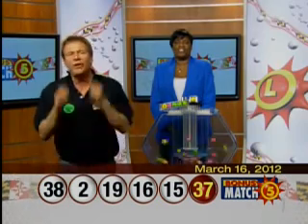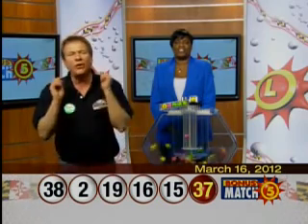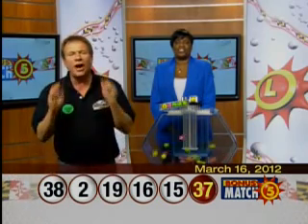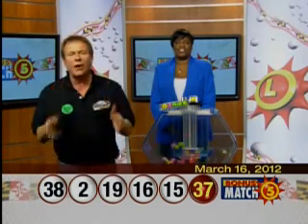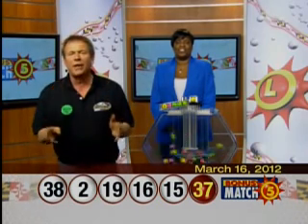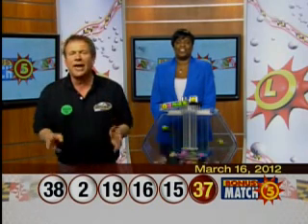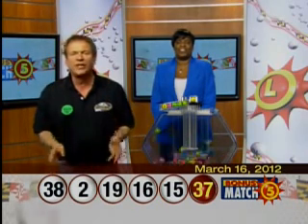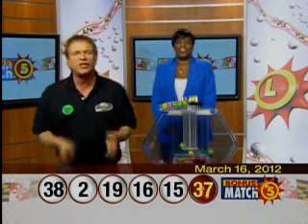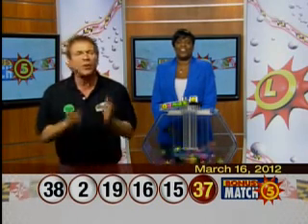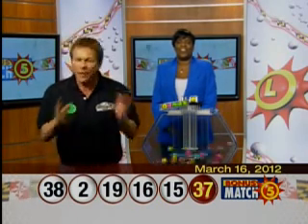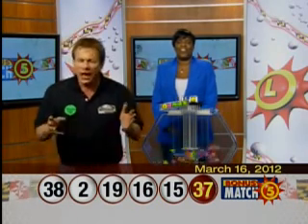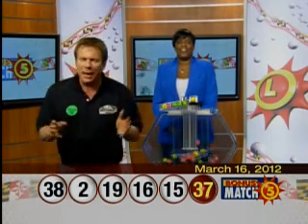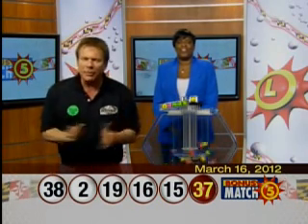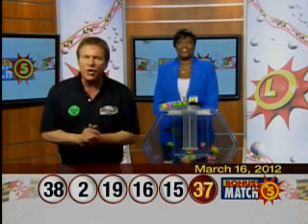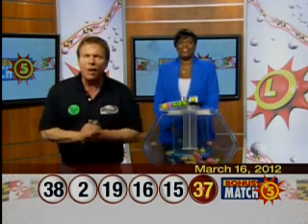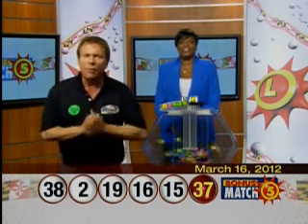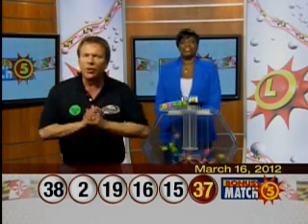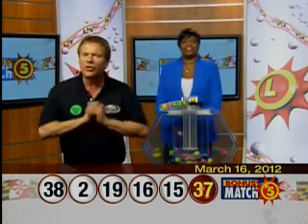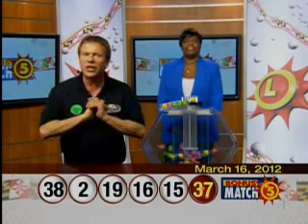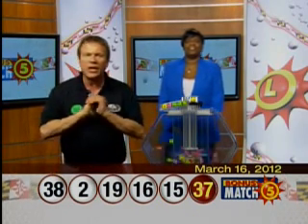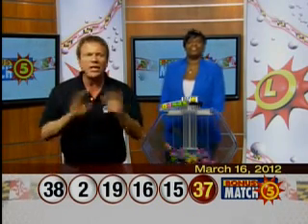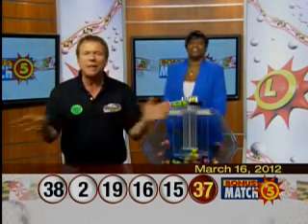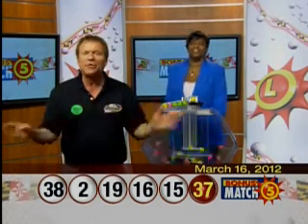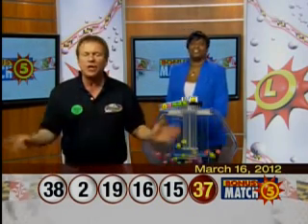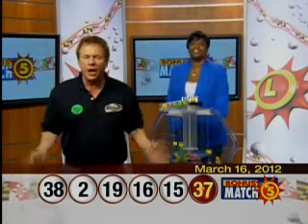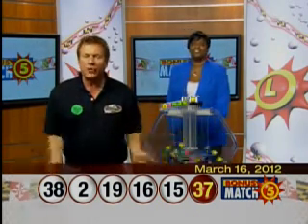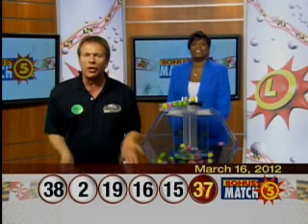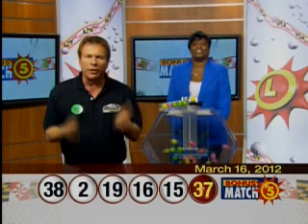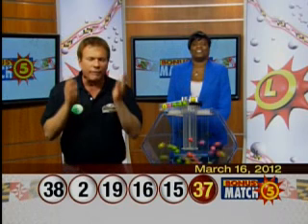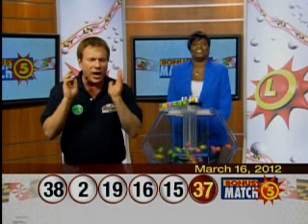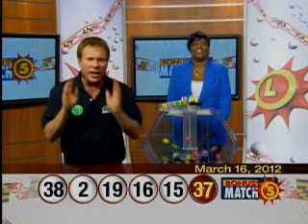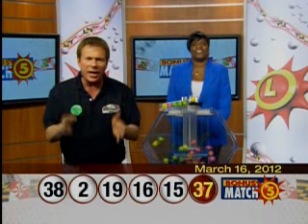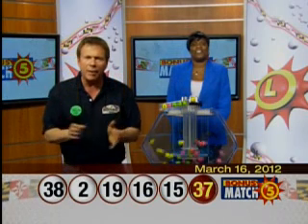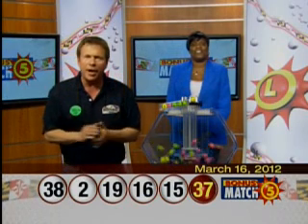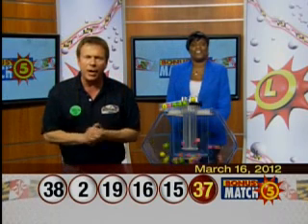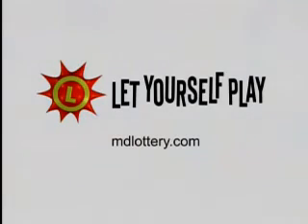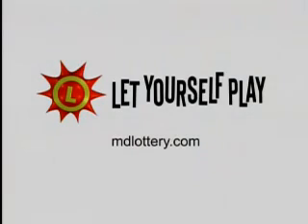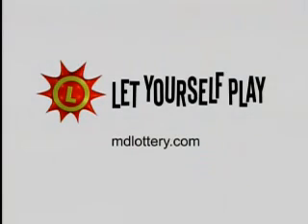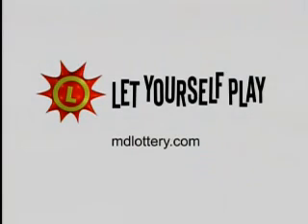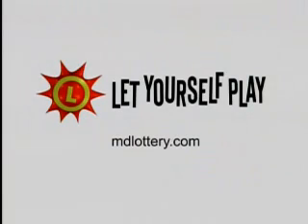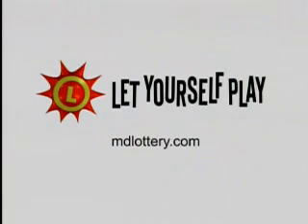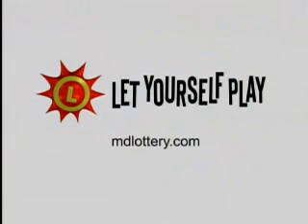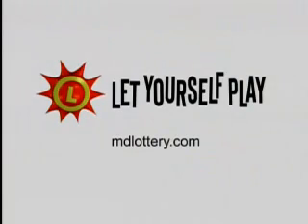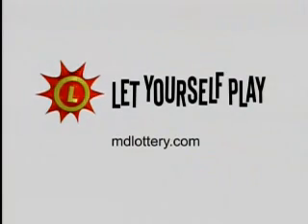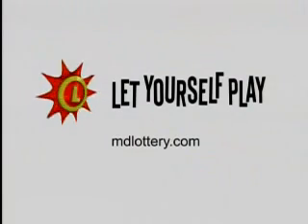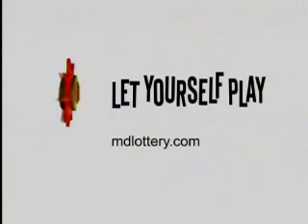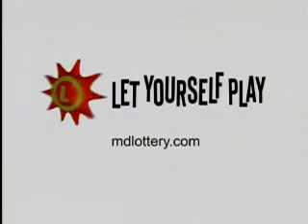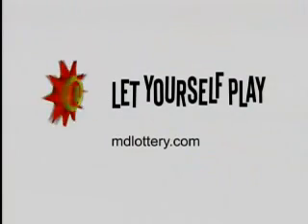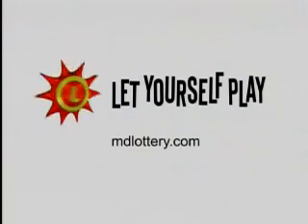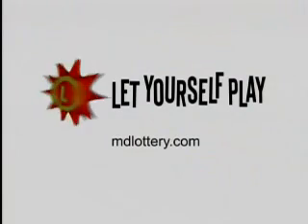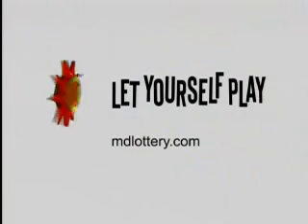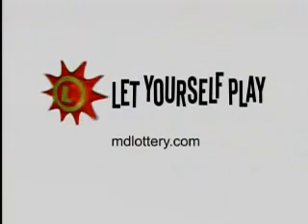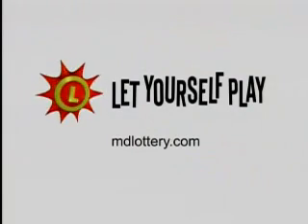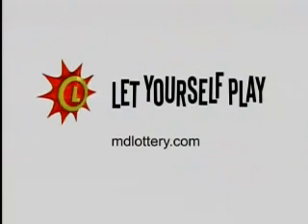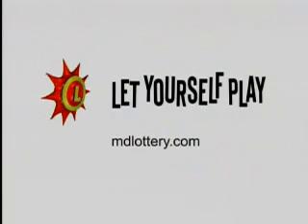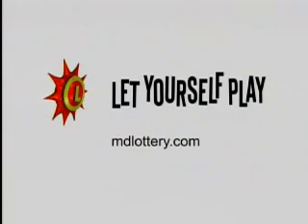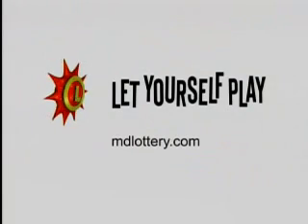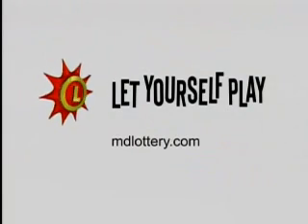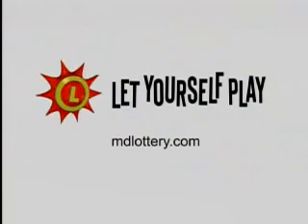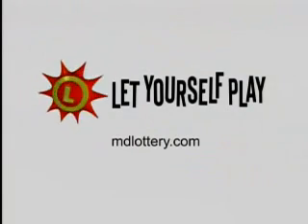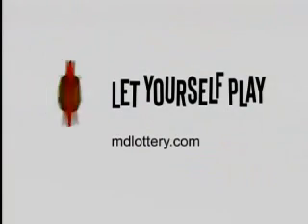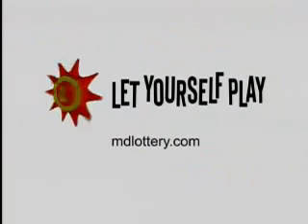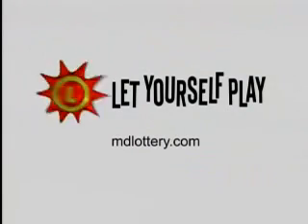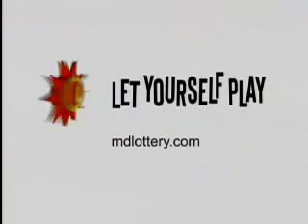The Maryland Lottery has so many games — more exciting games than ever. You can find out about them all at mdlottery.com. See ya.